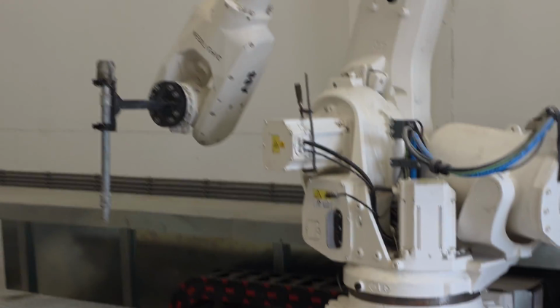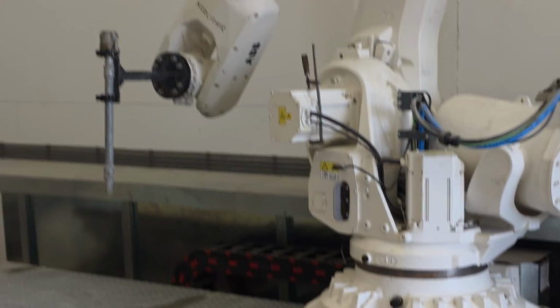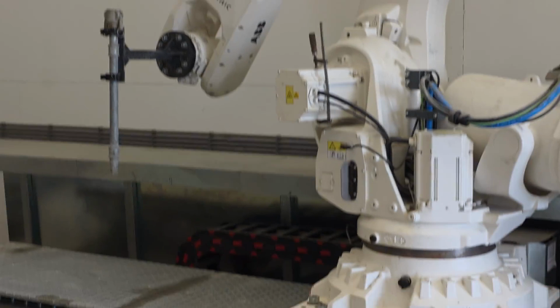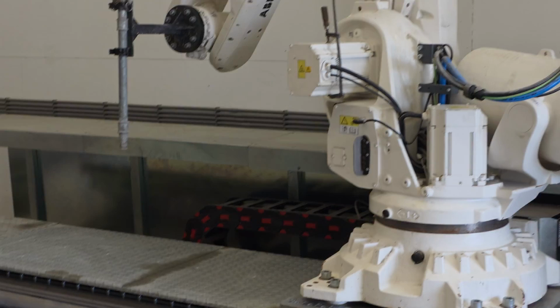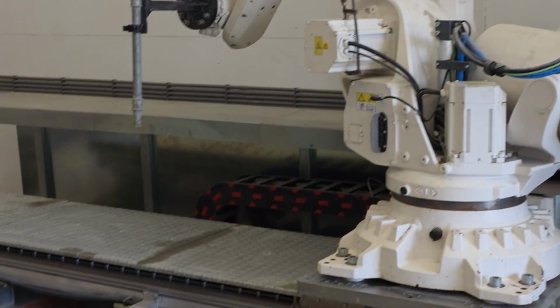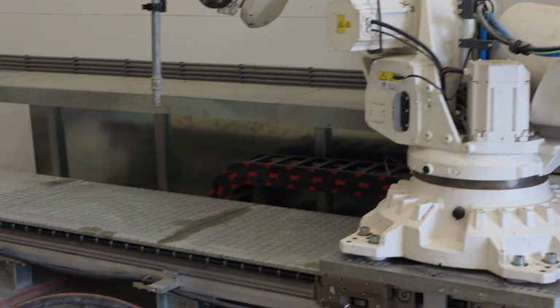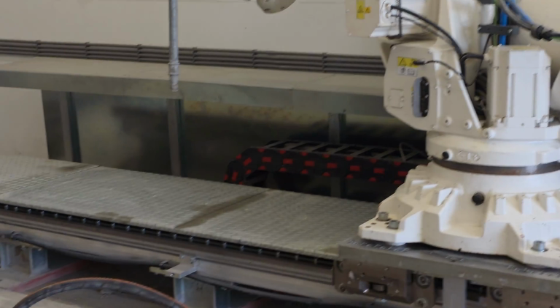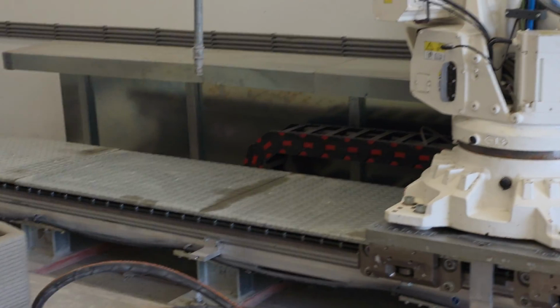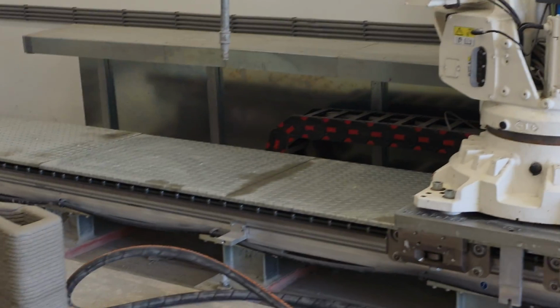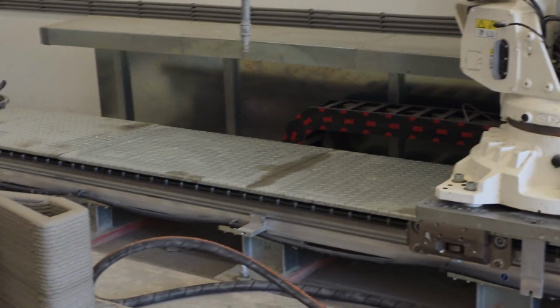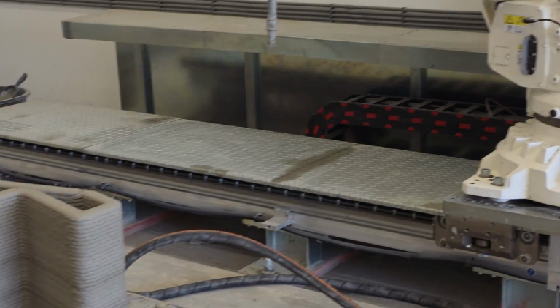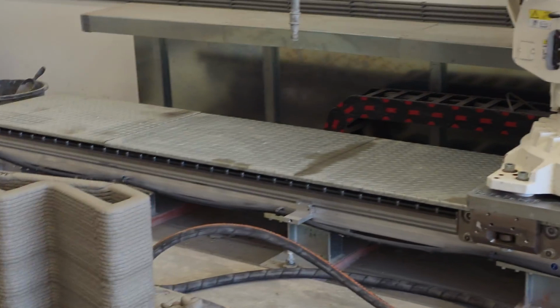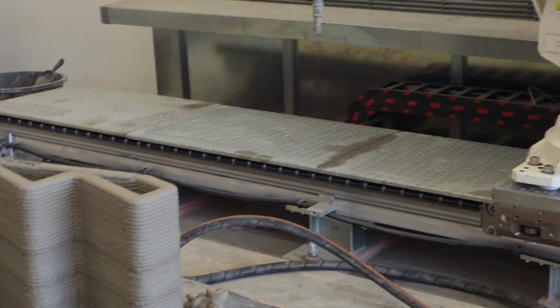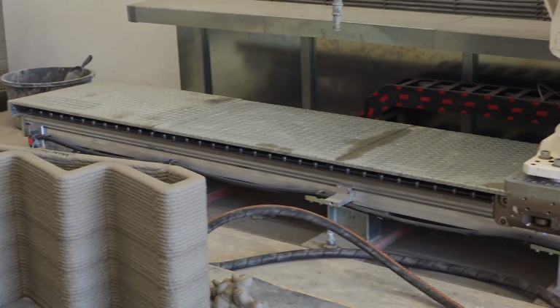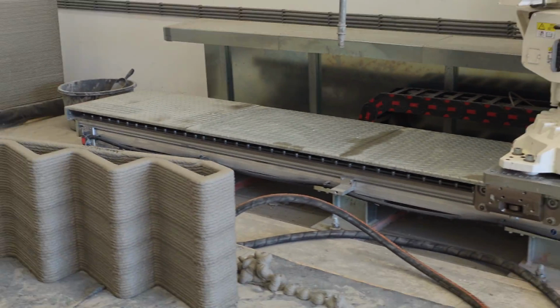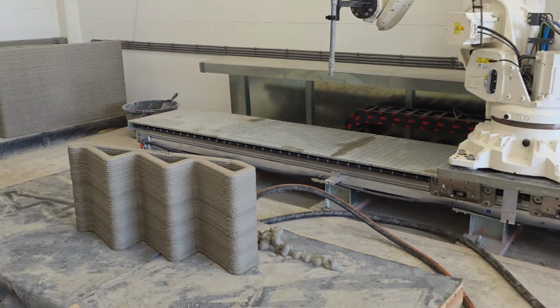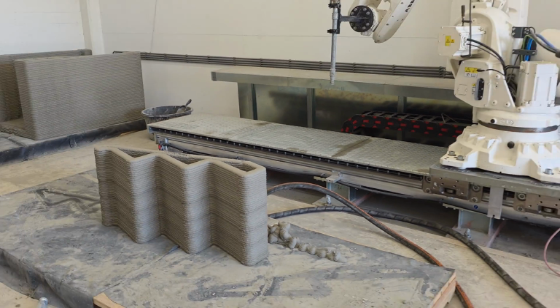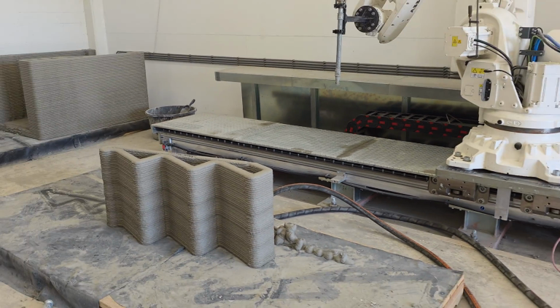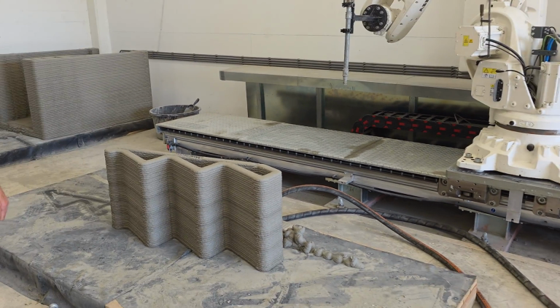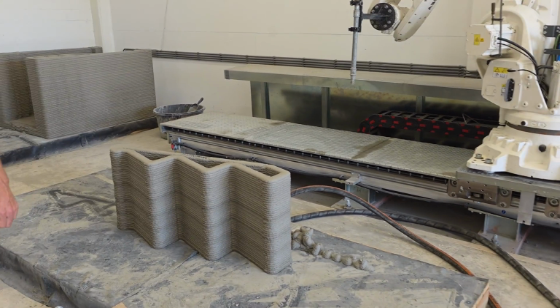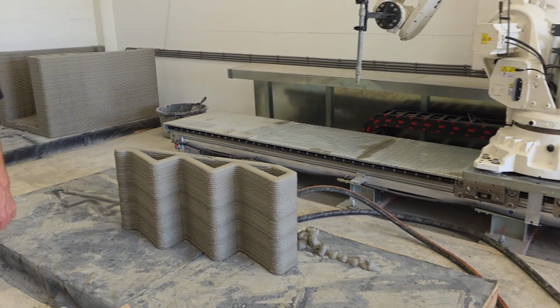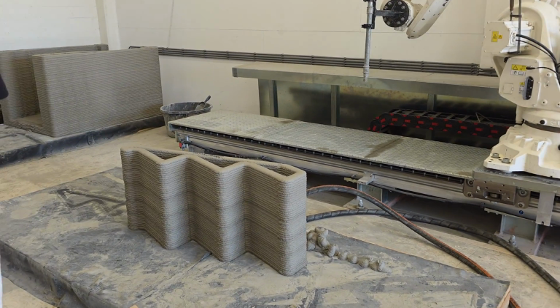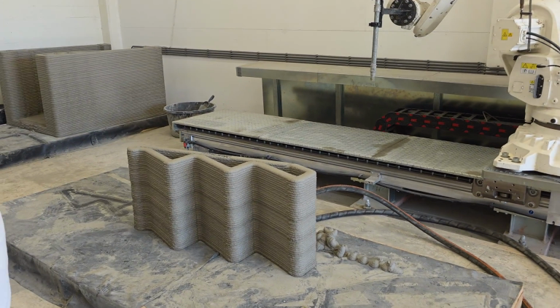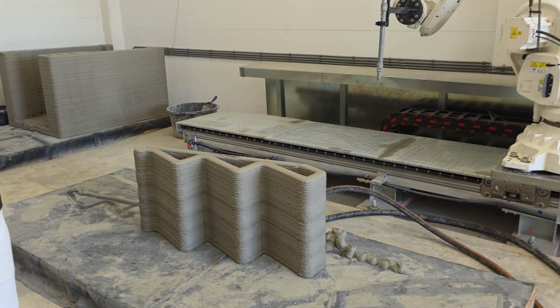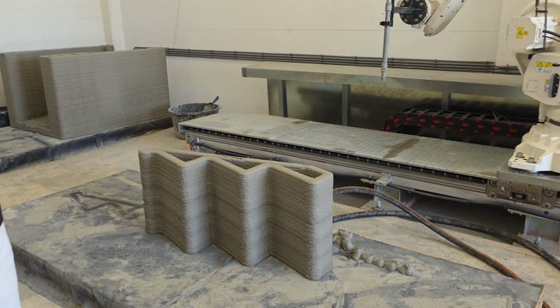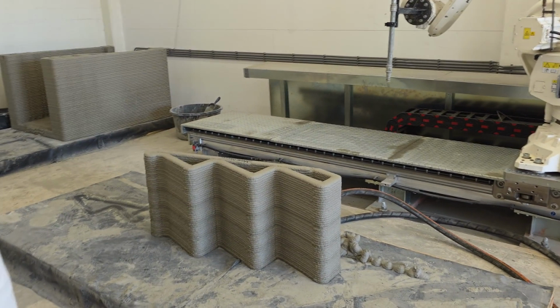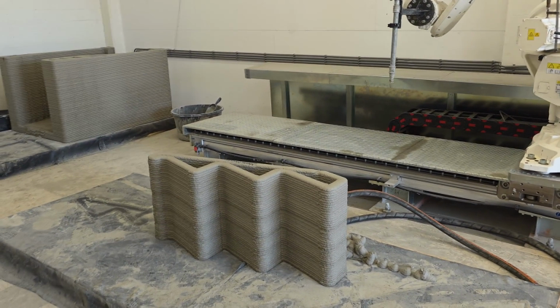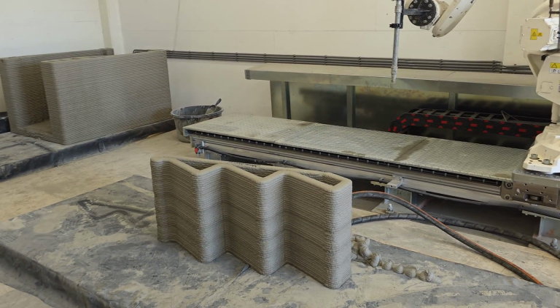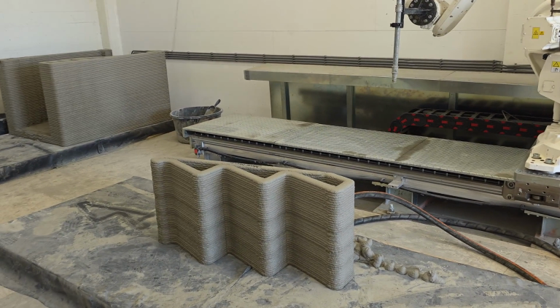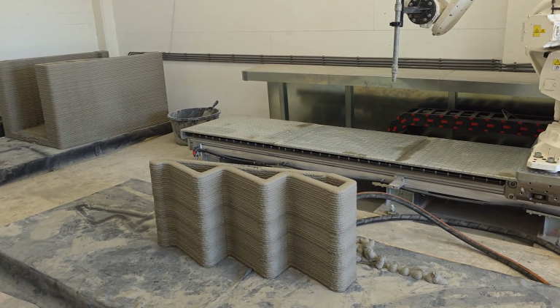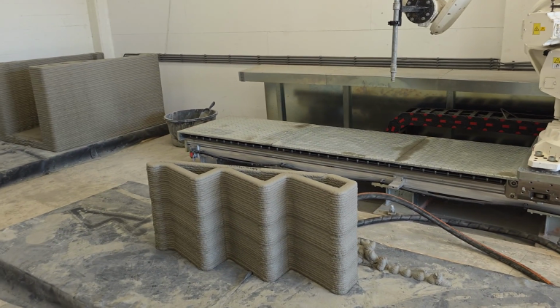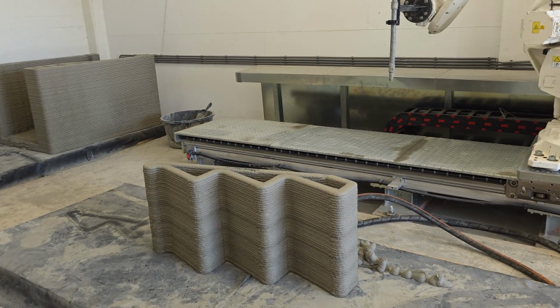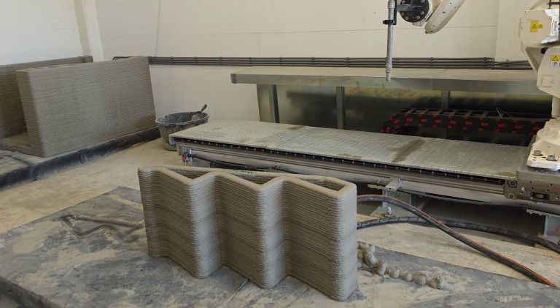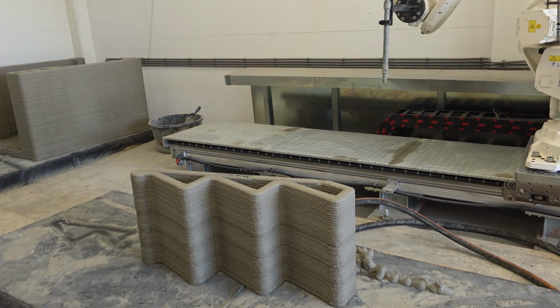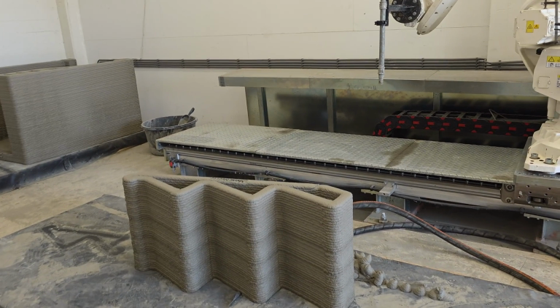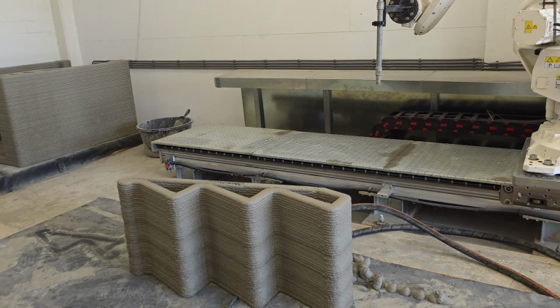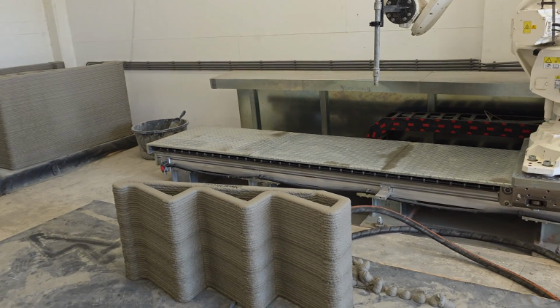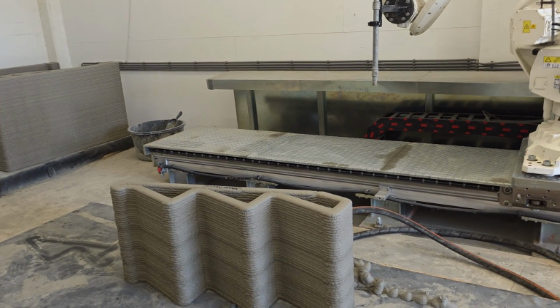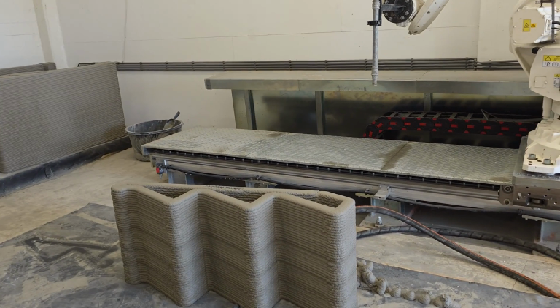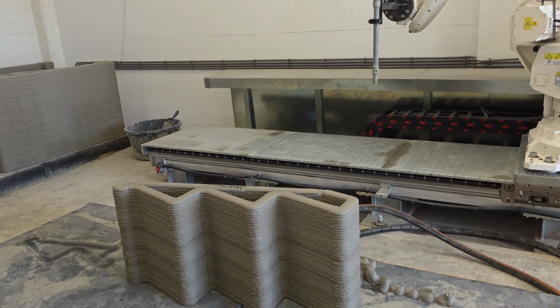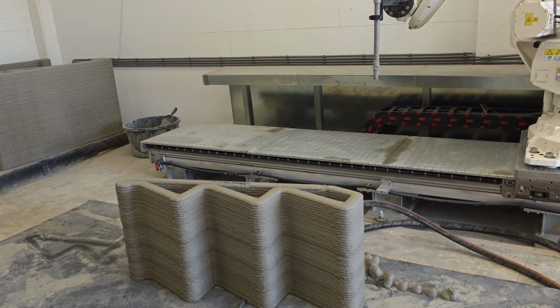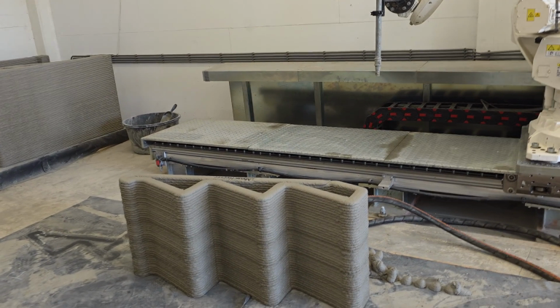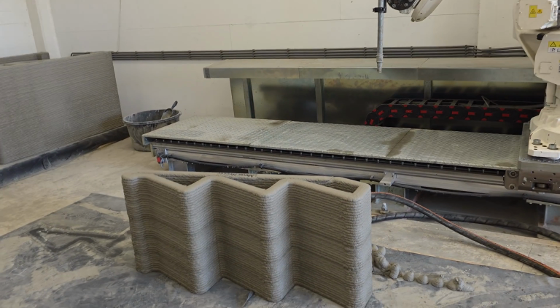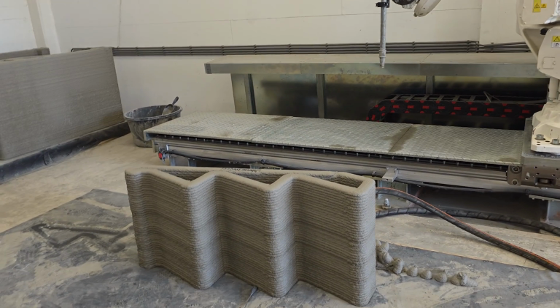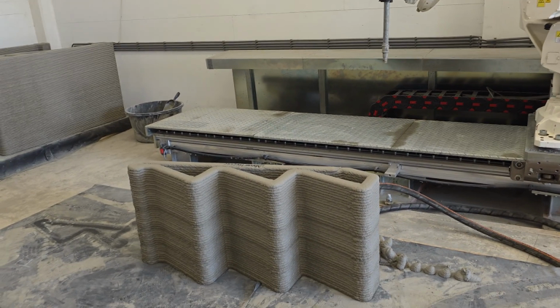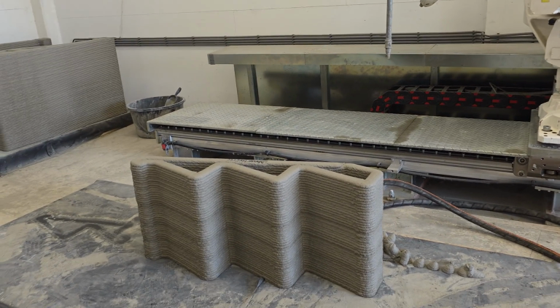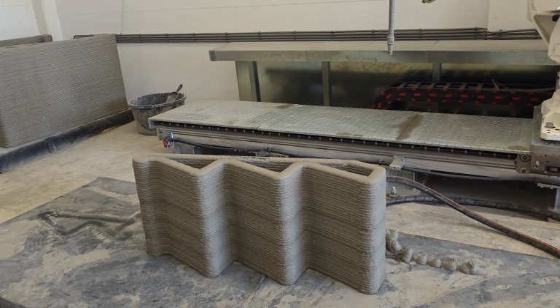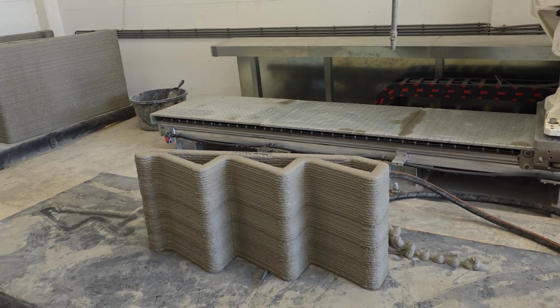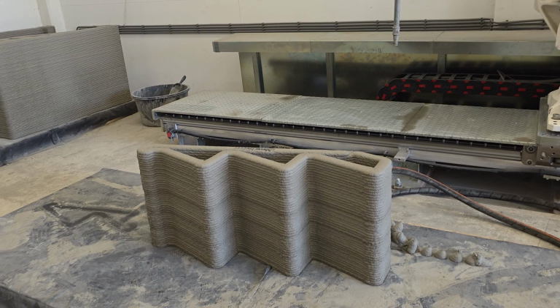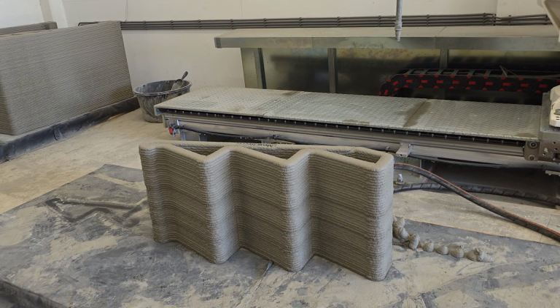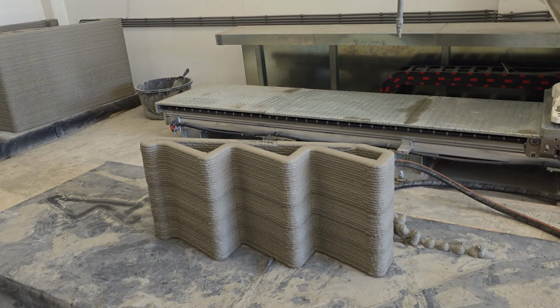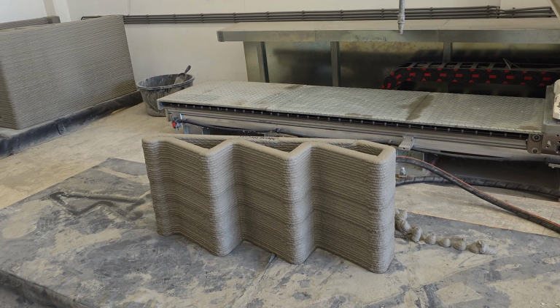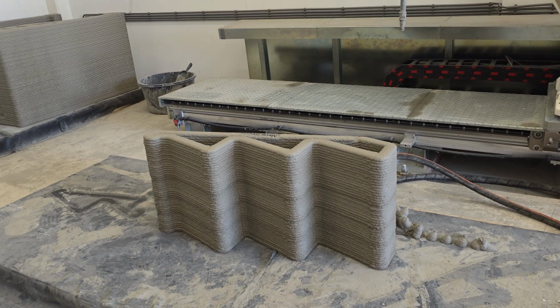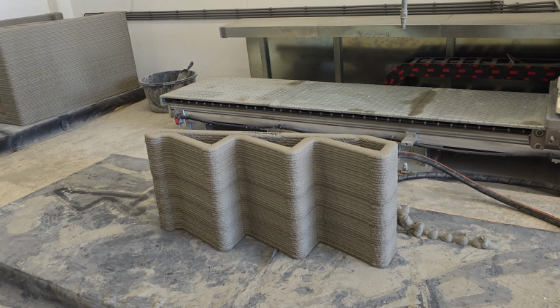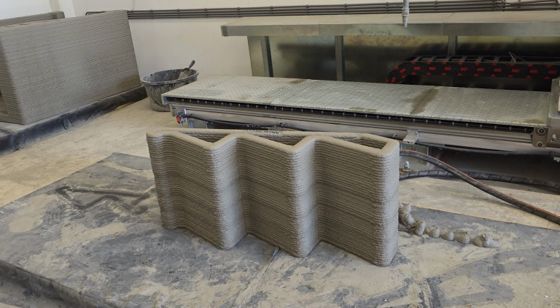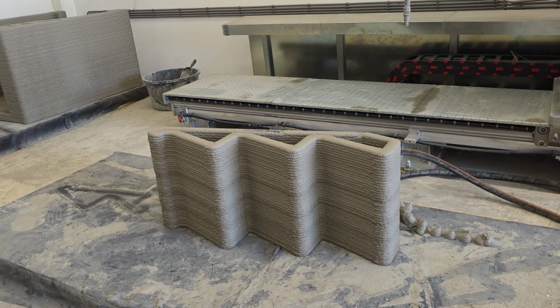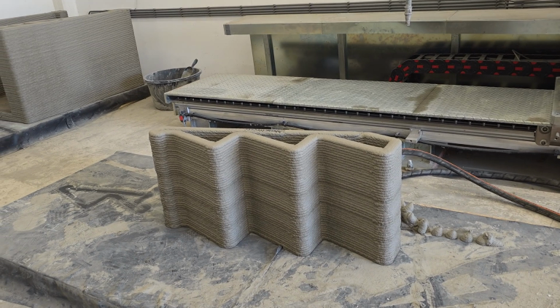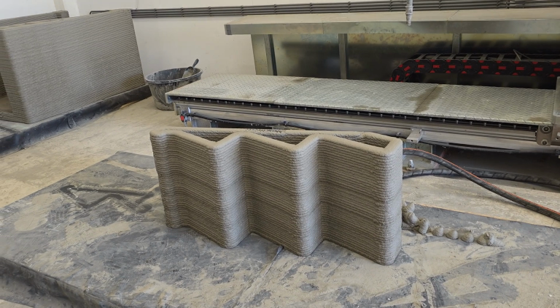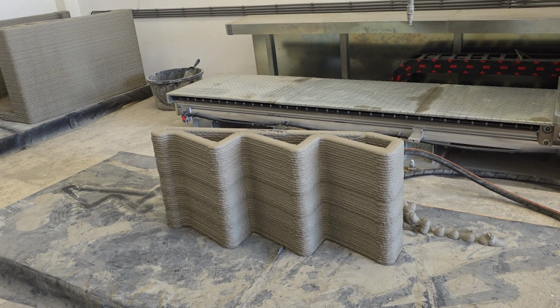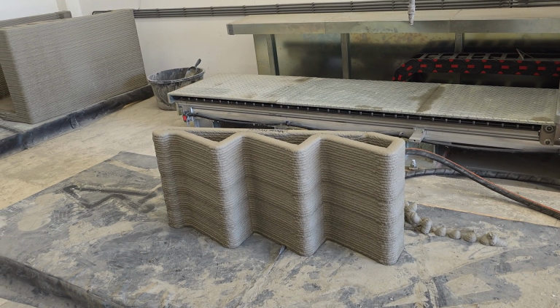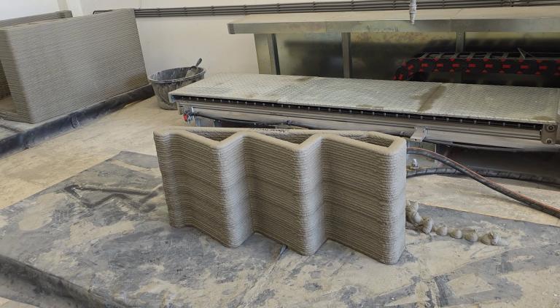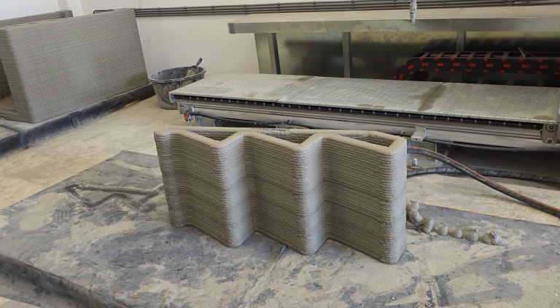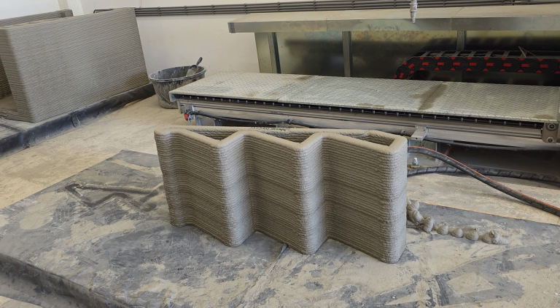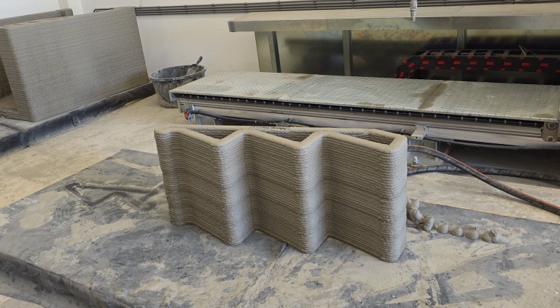The initial problem very early on with concrete was of course that it would start sagging. There's so much that has been done on that — it looks so clean now.